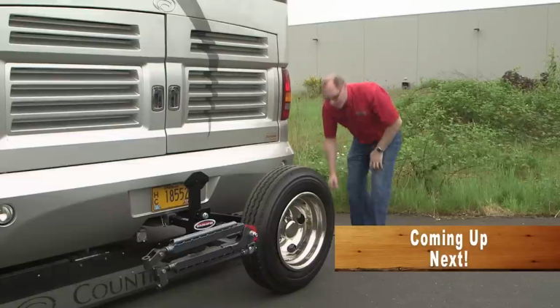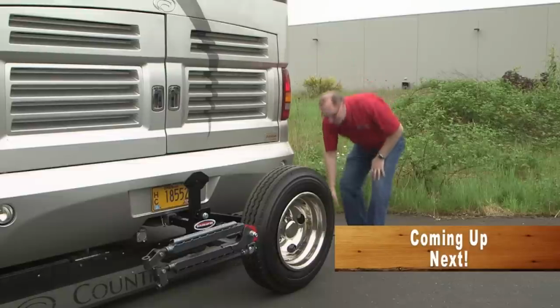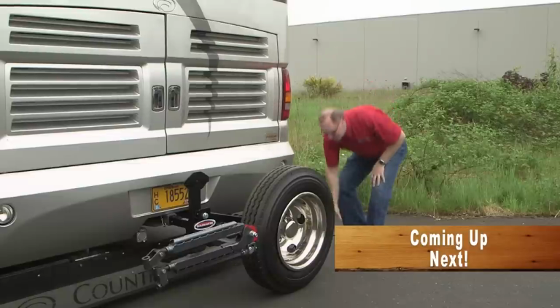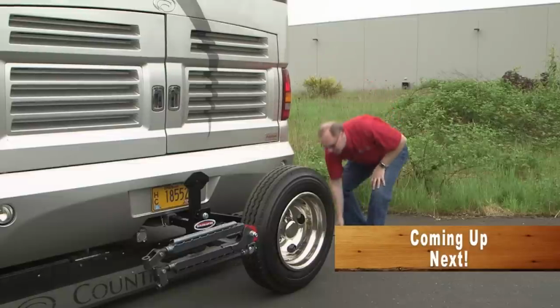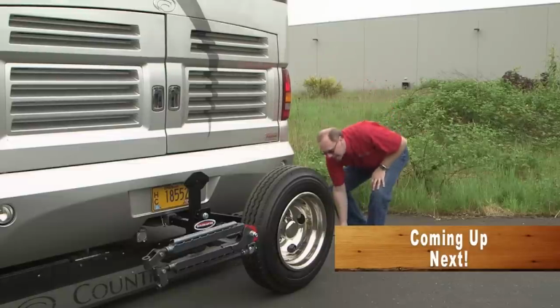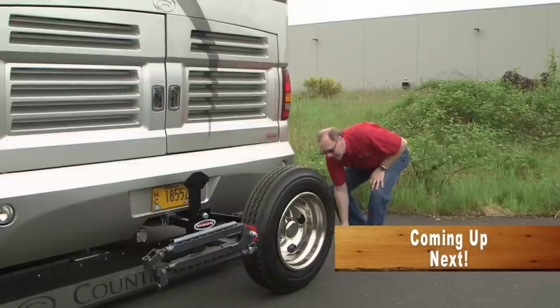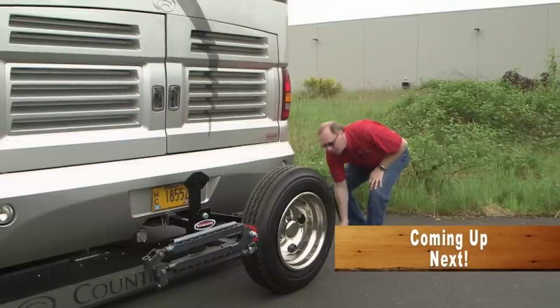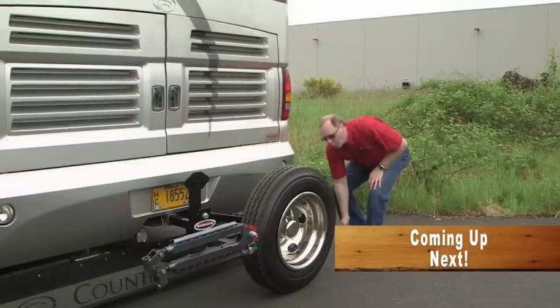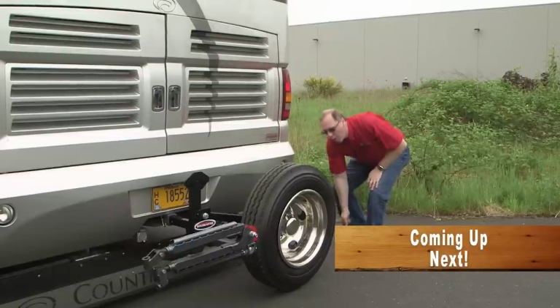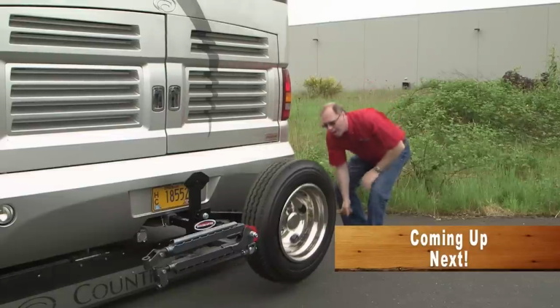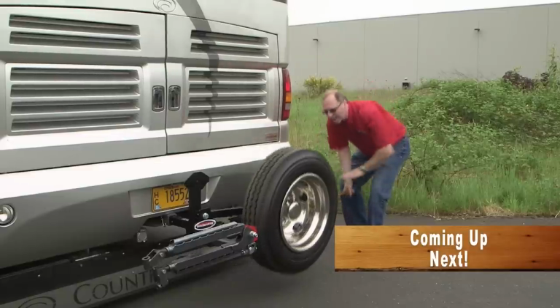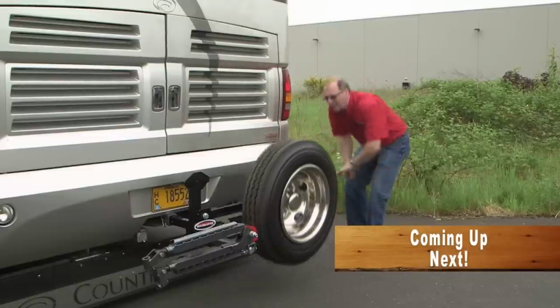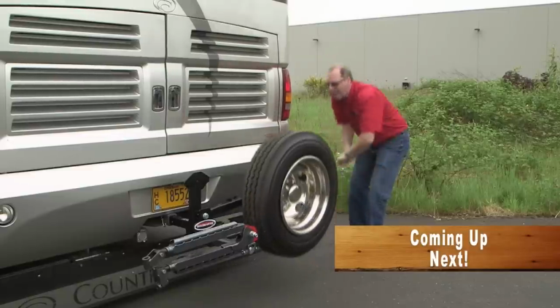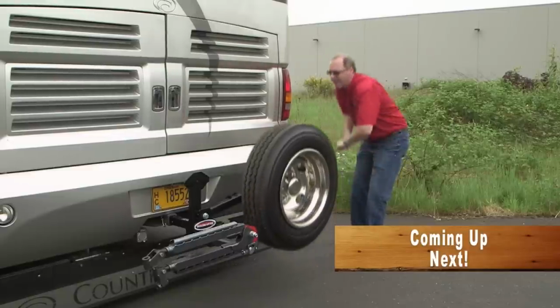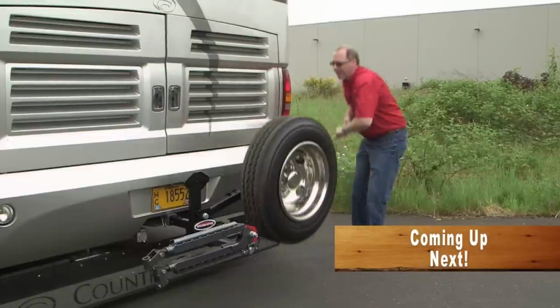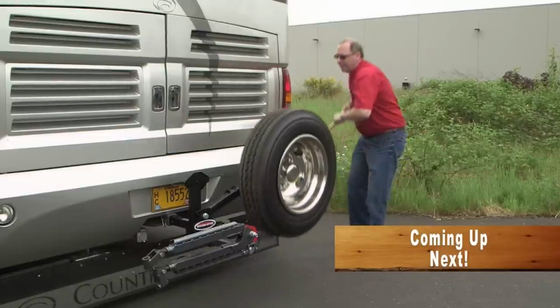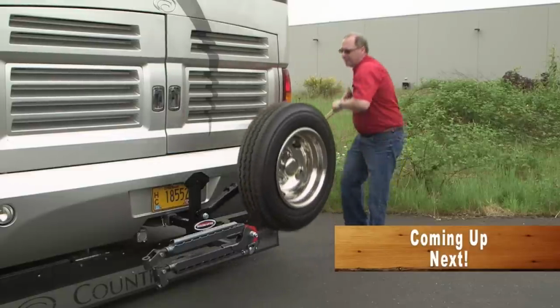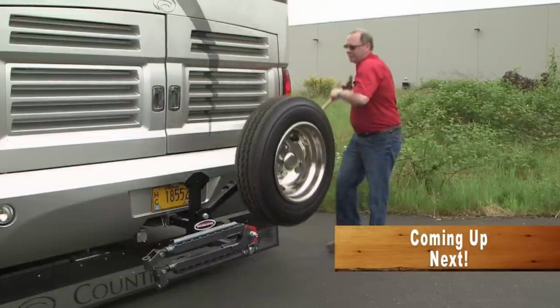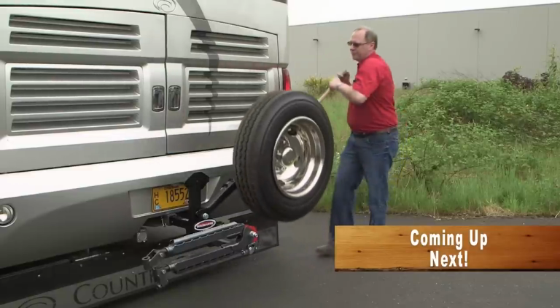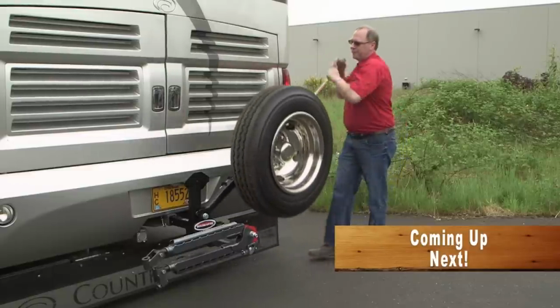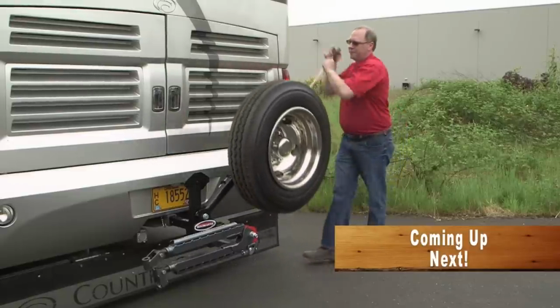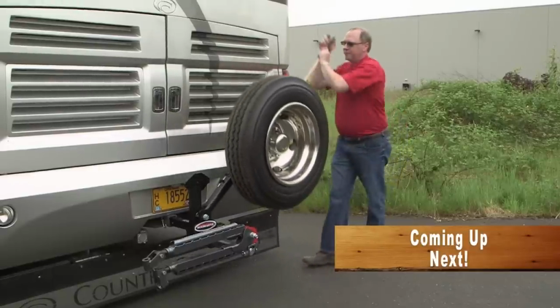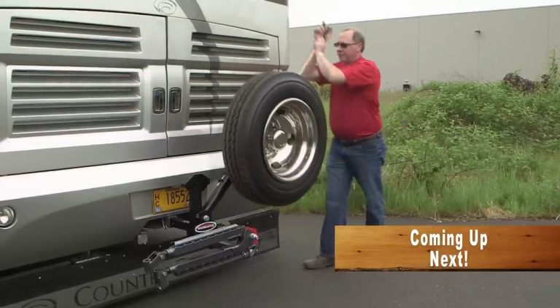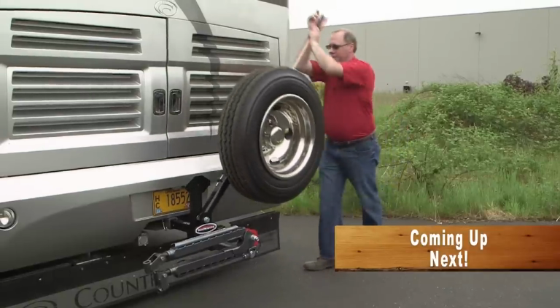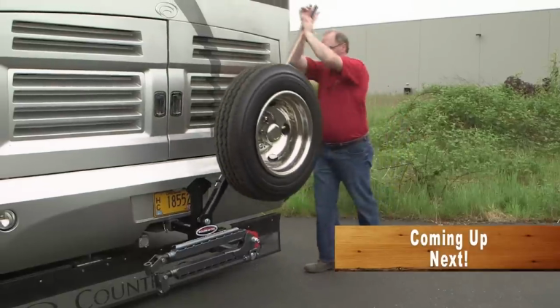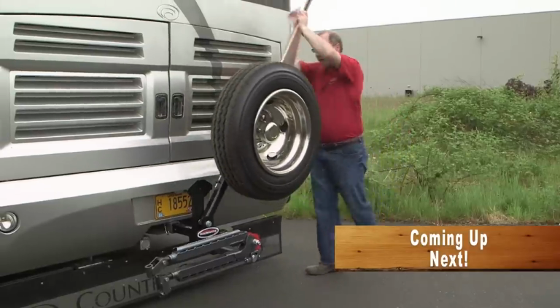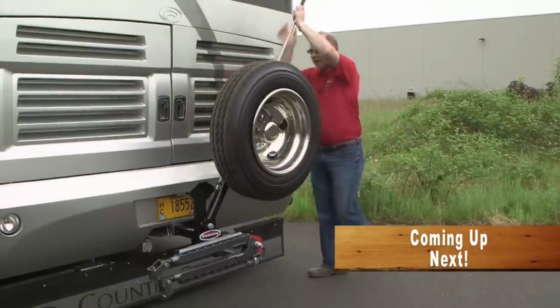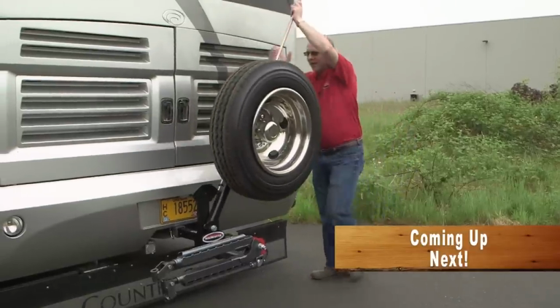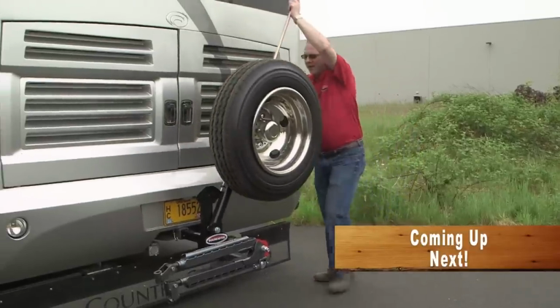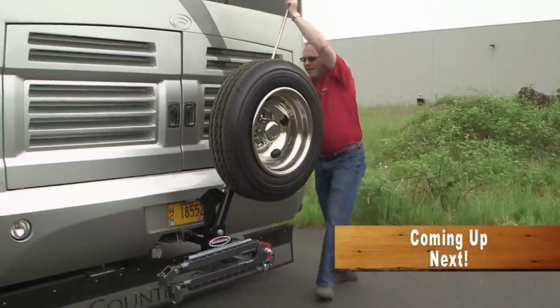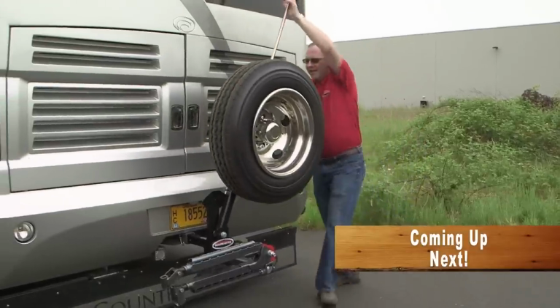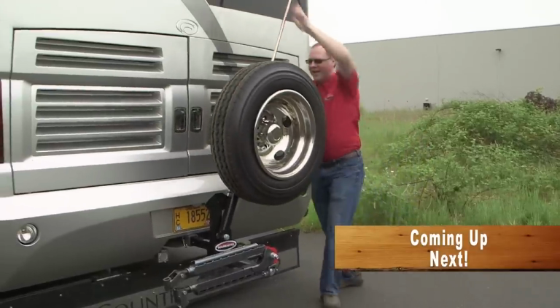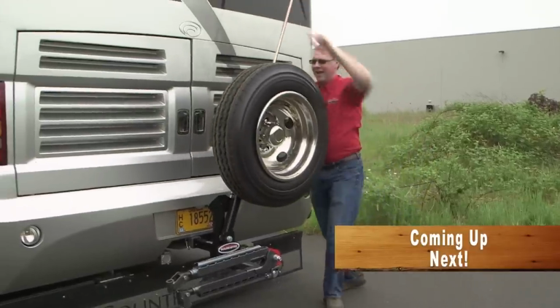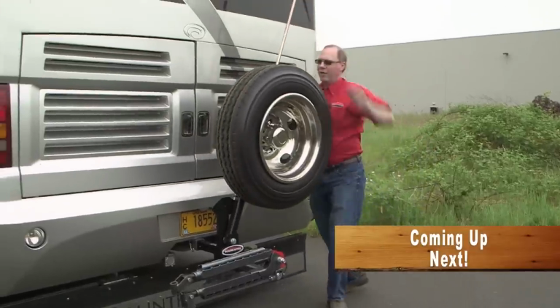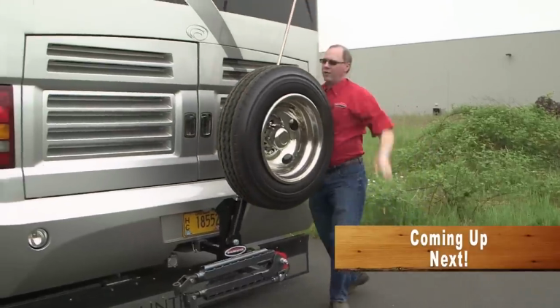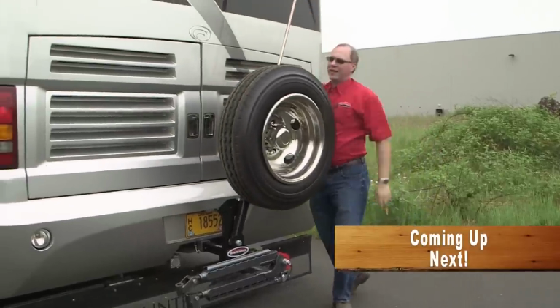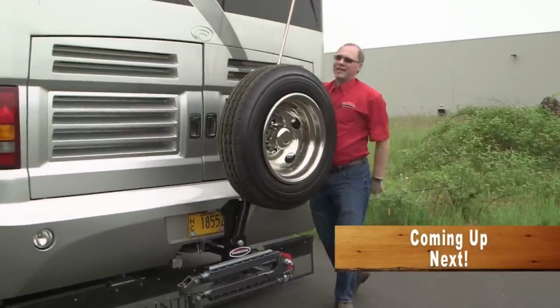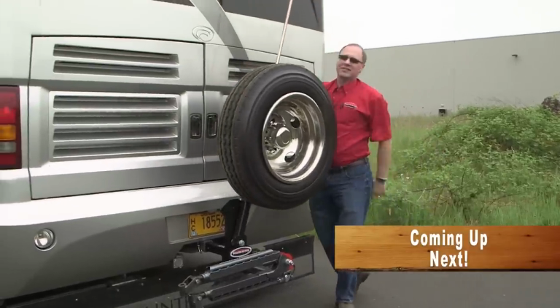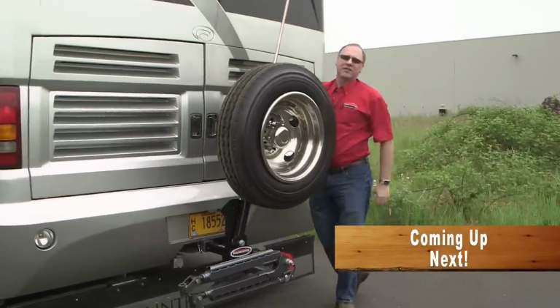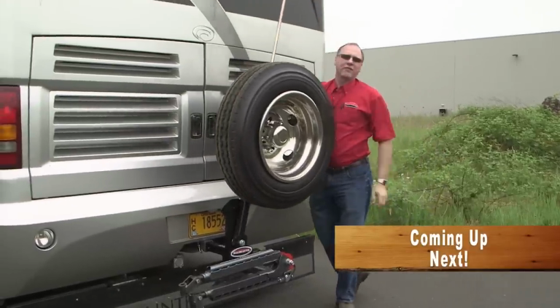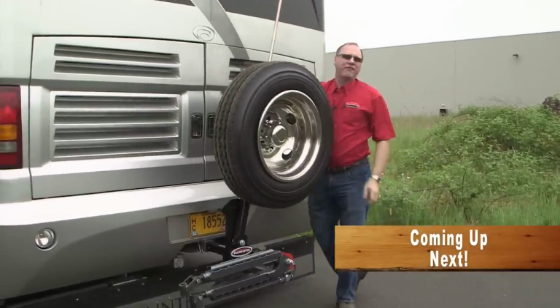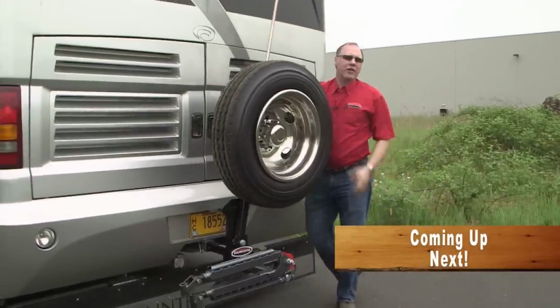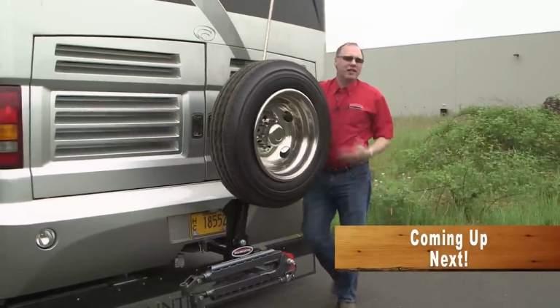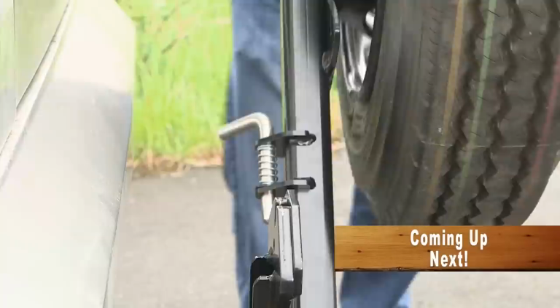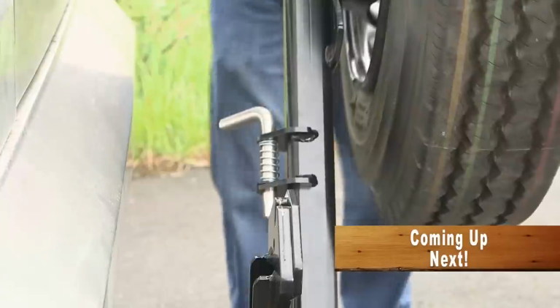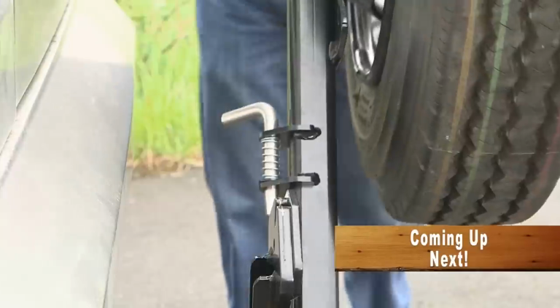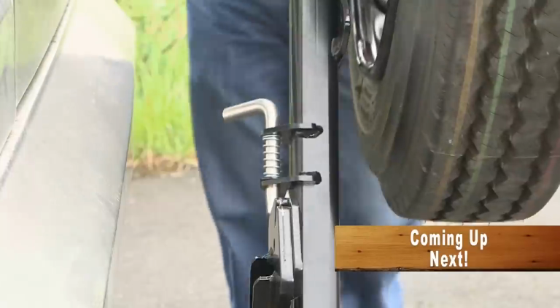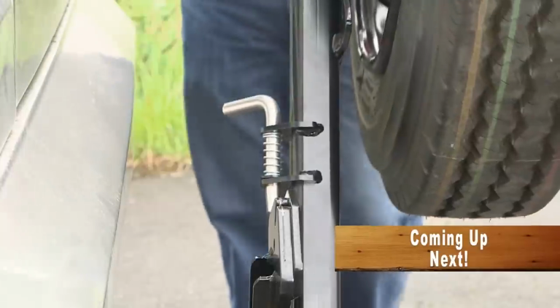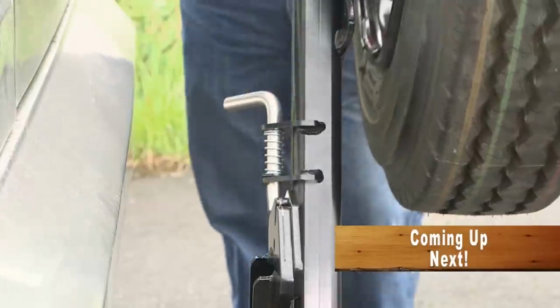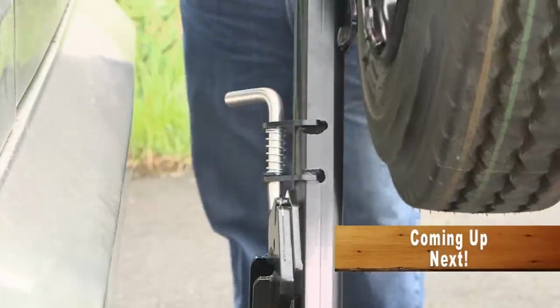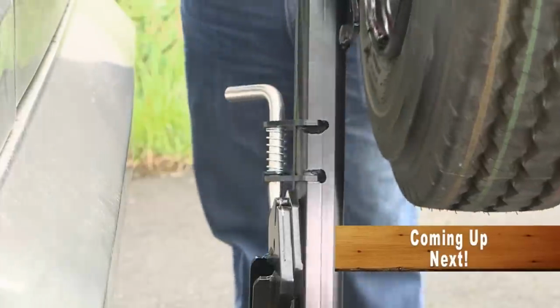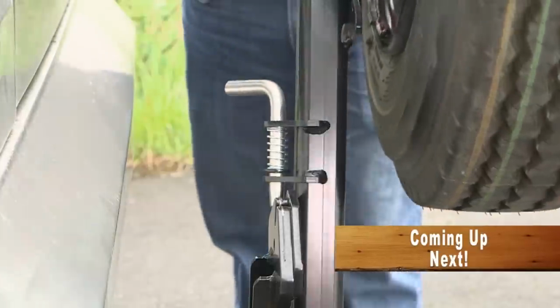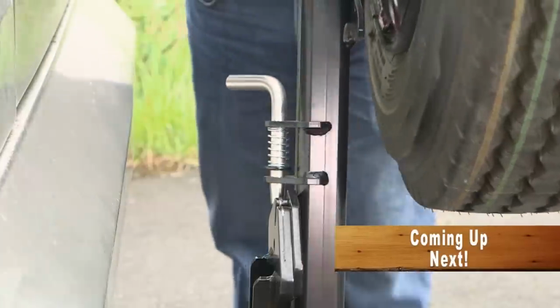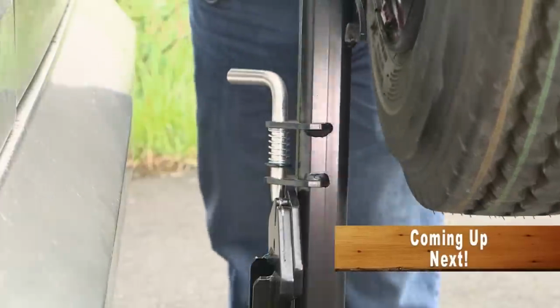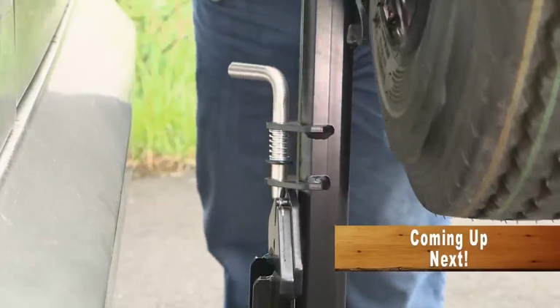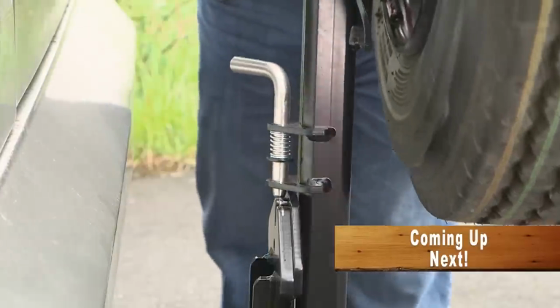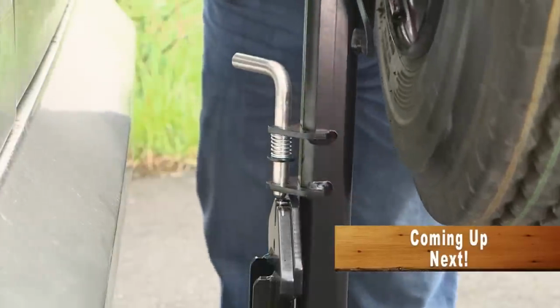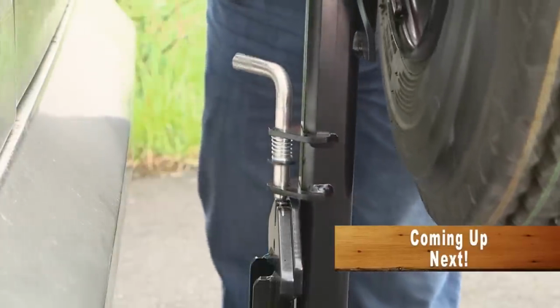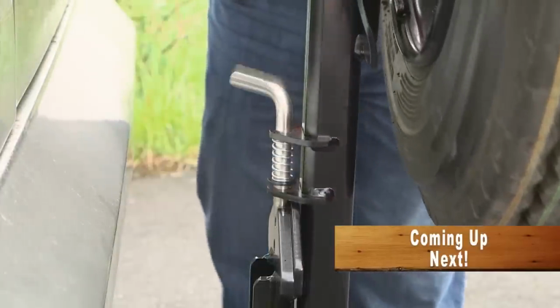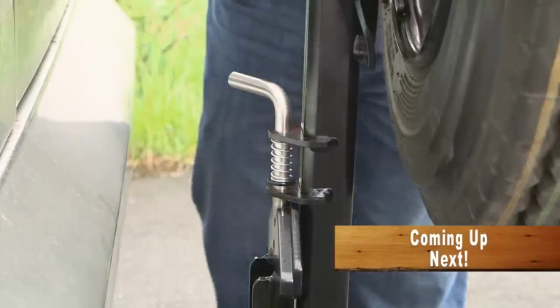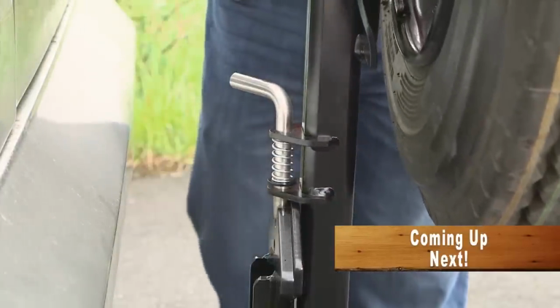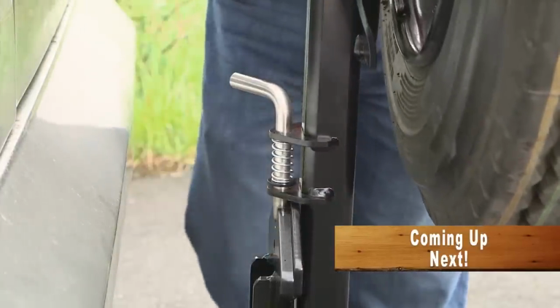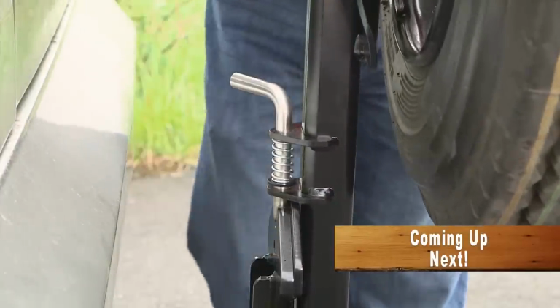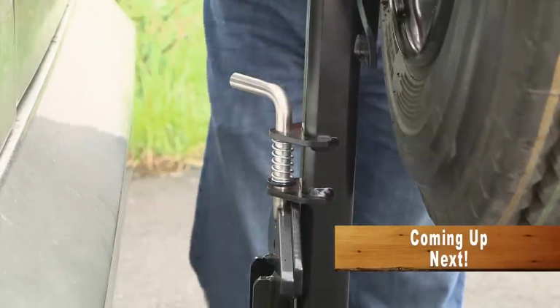Next, we'll check out a new spare tire carrier from Roadmaster. But first, a word from our sponsors.